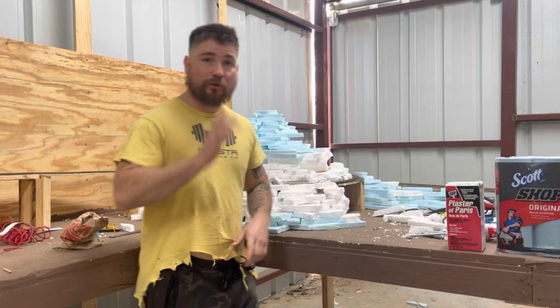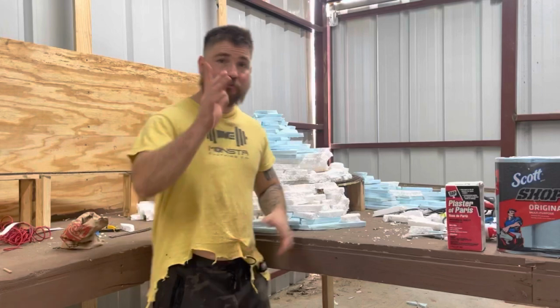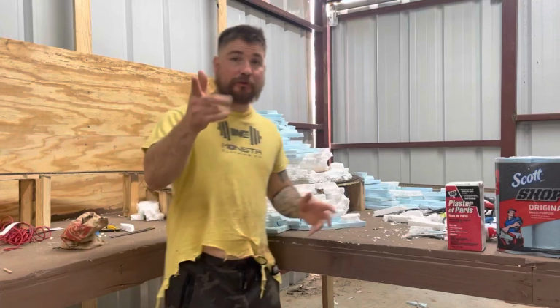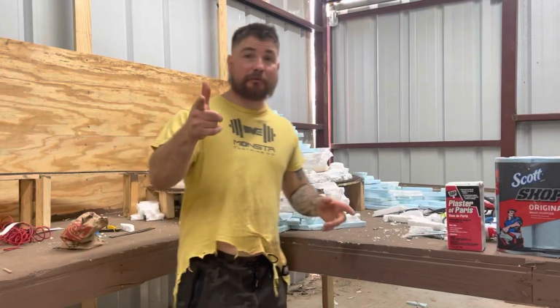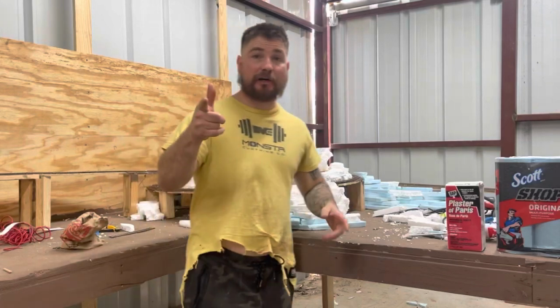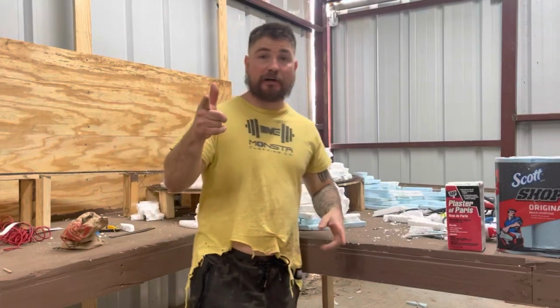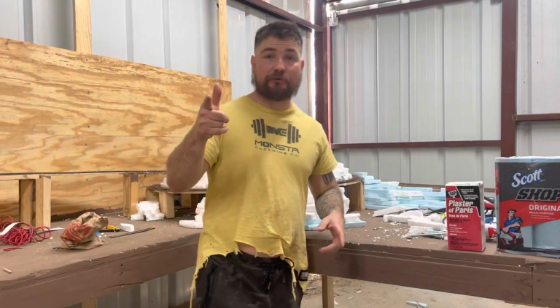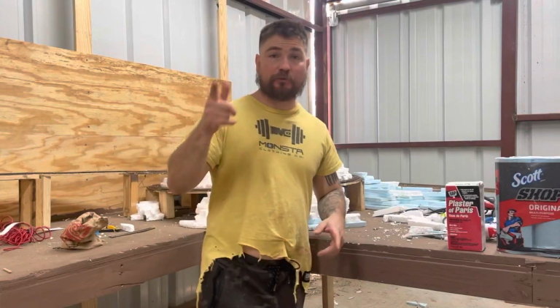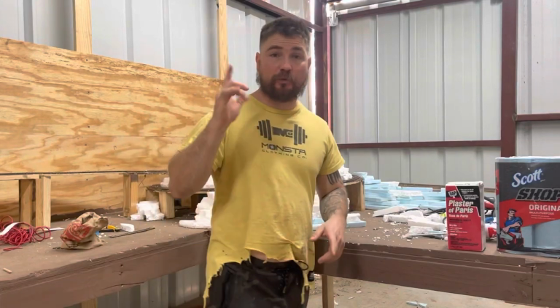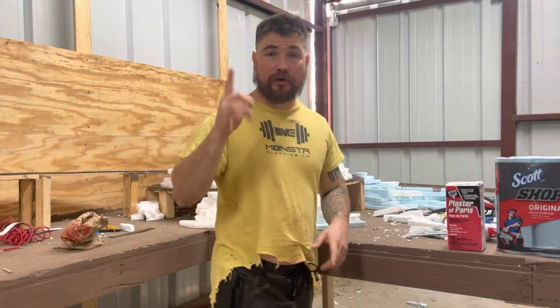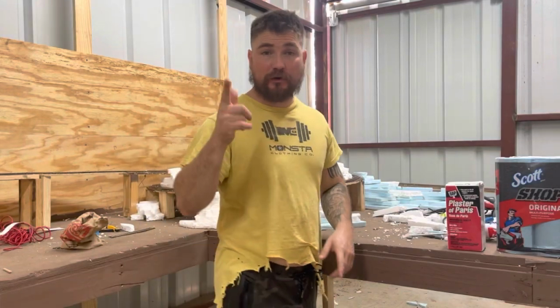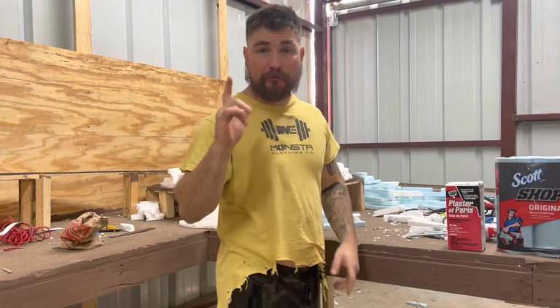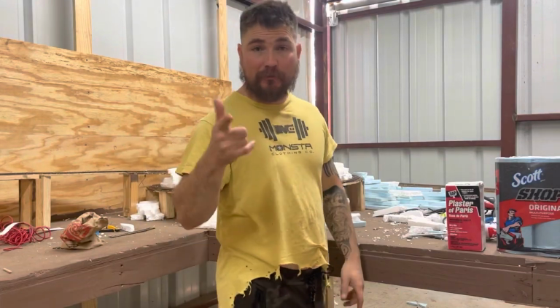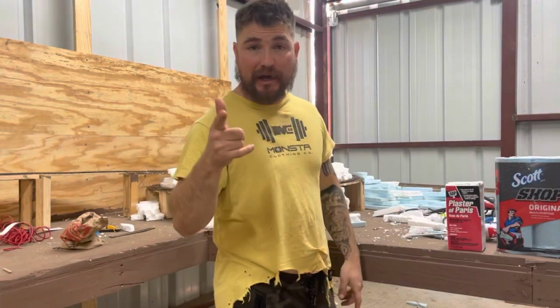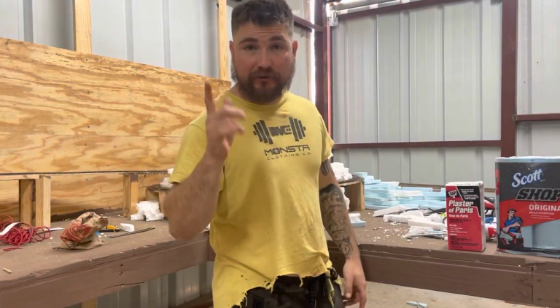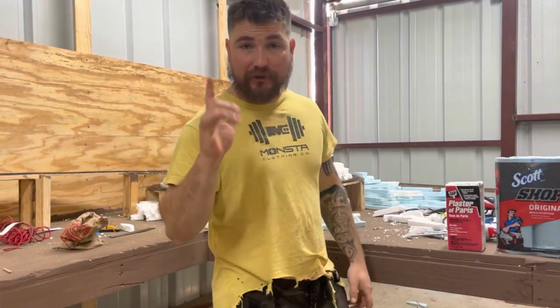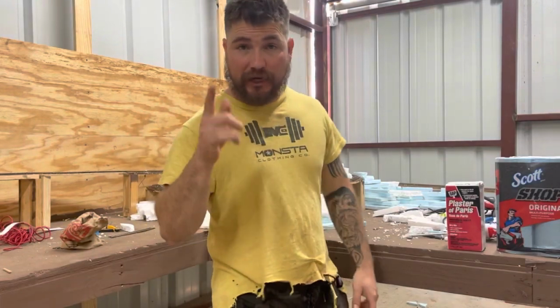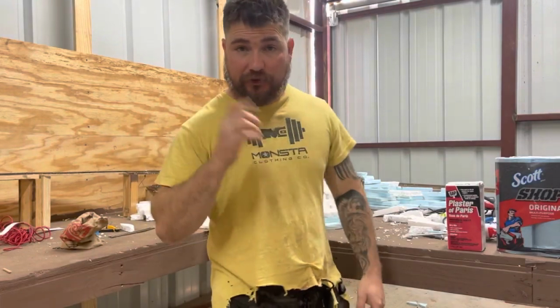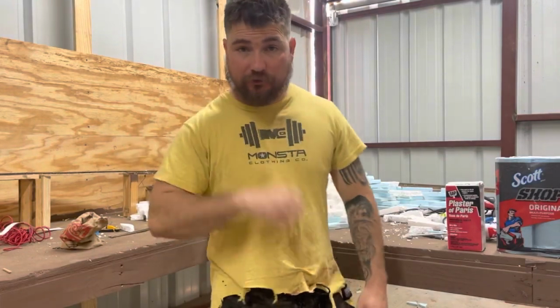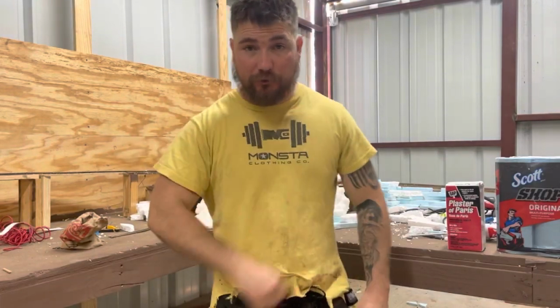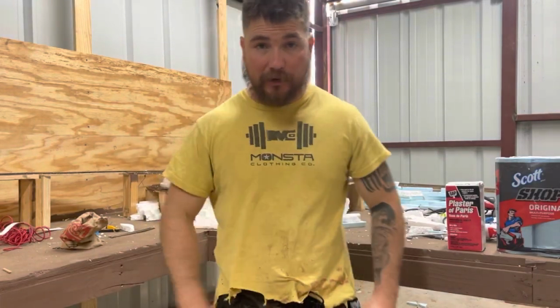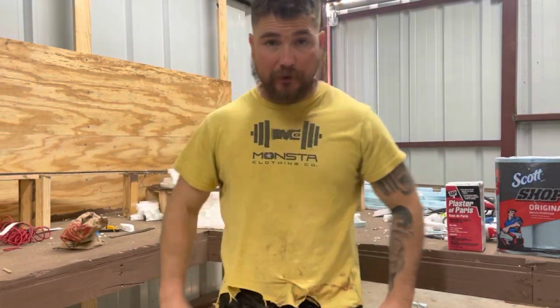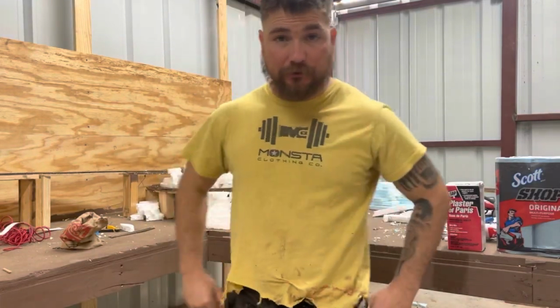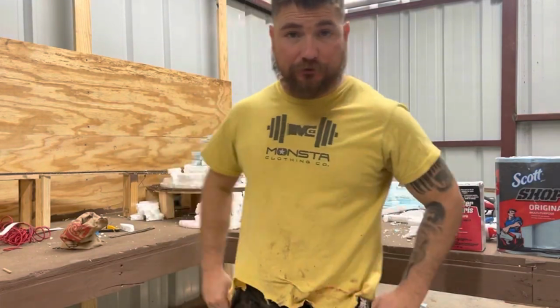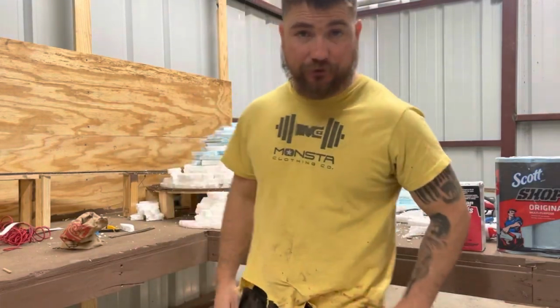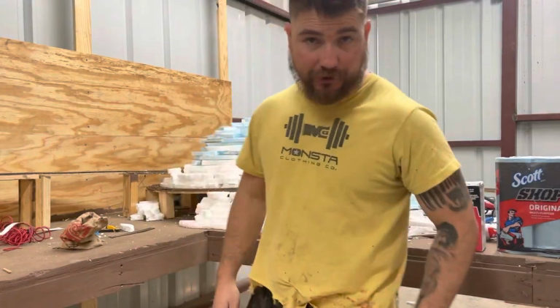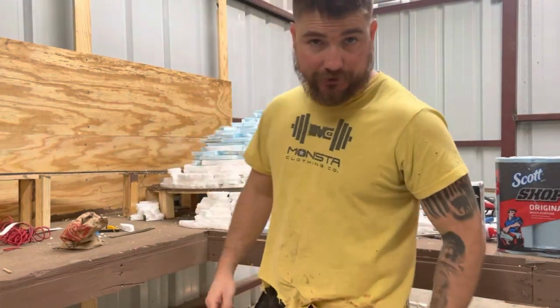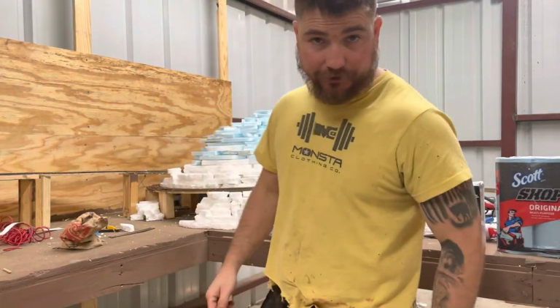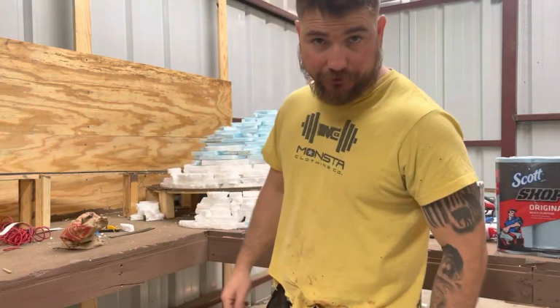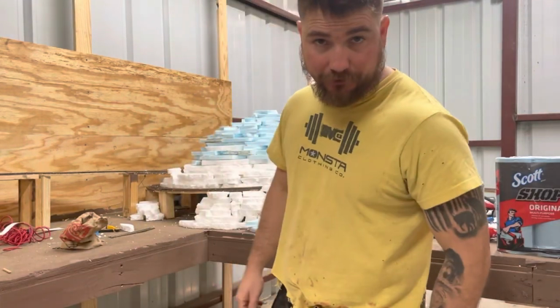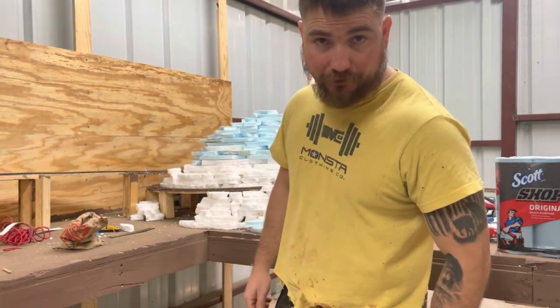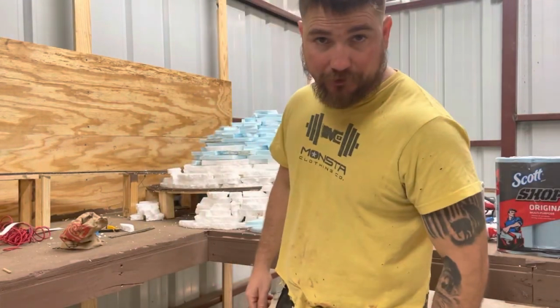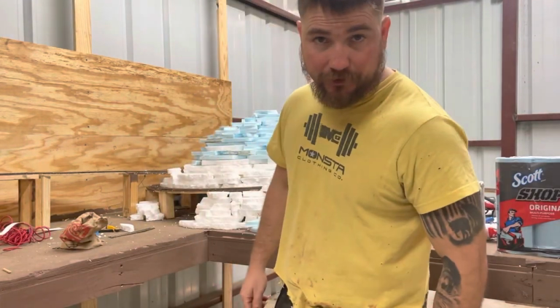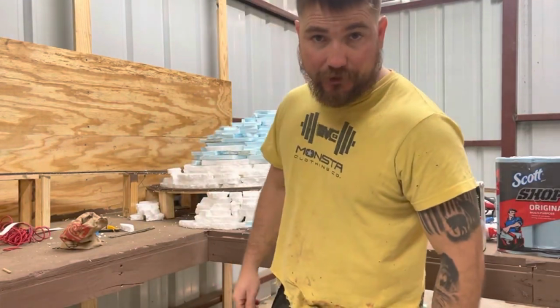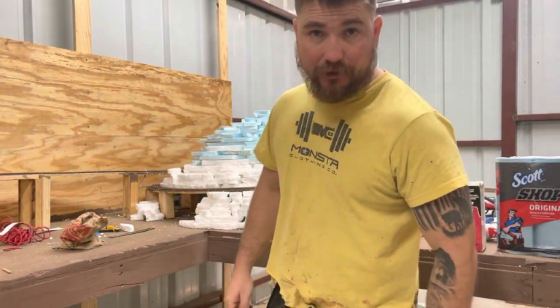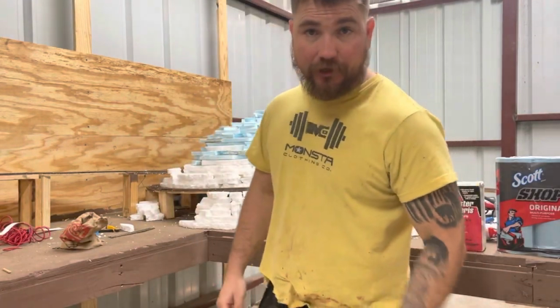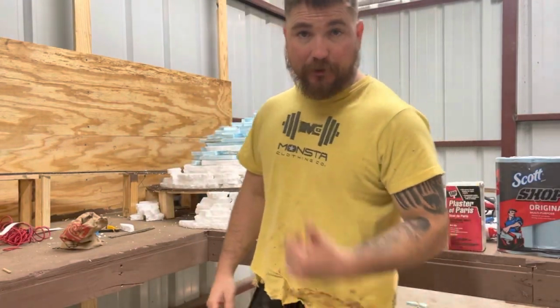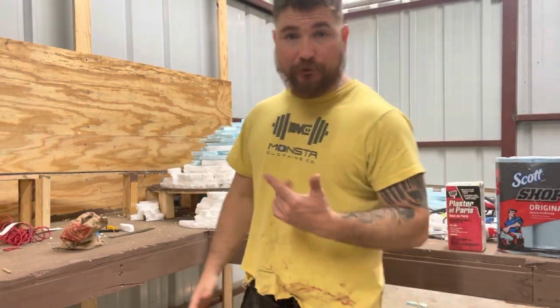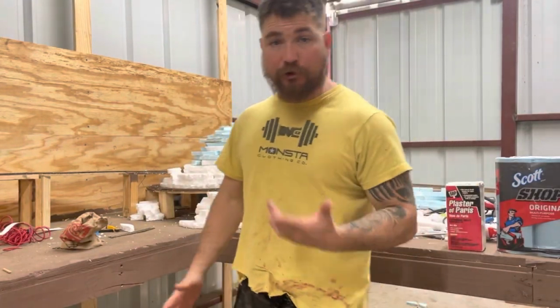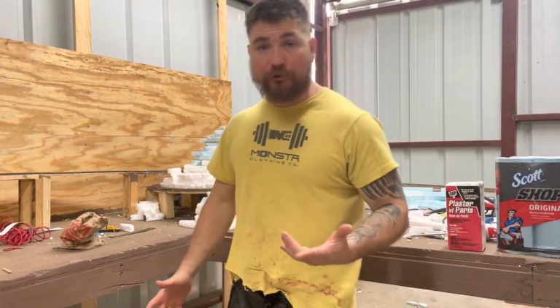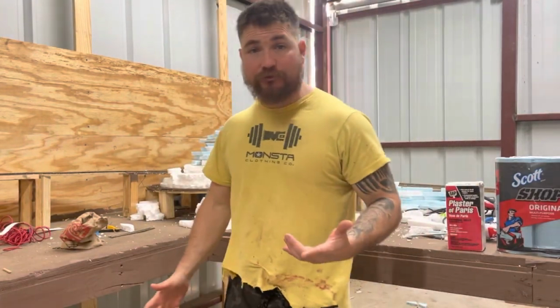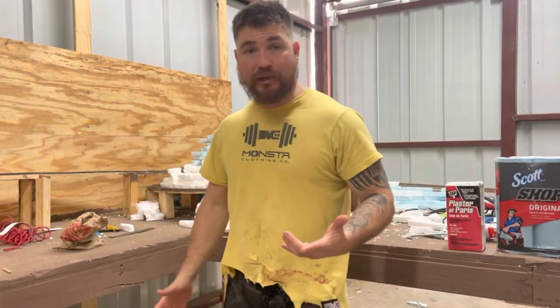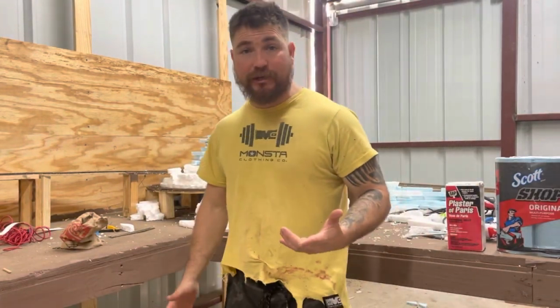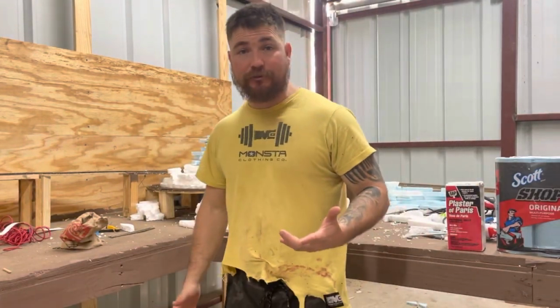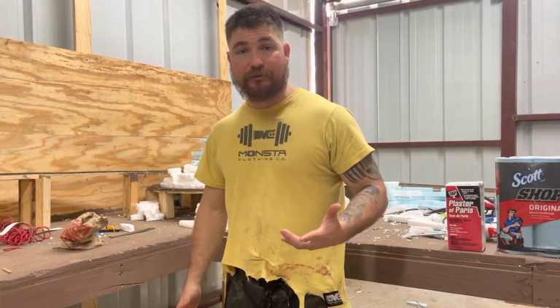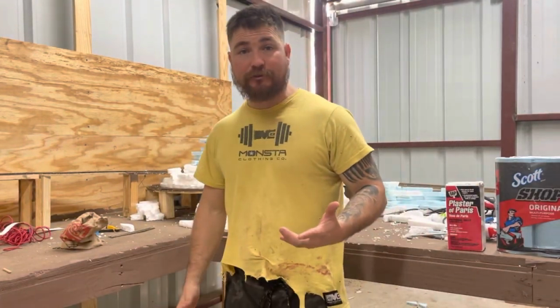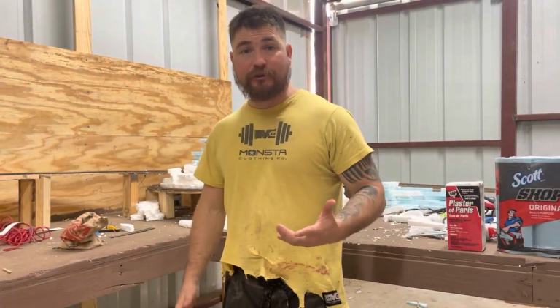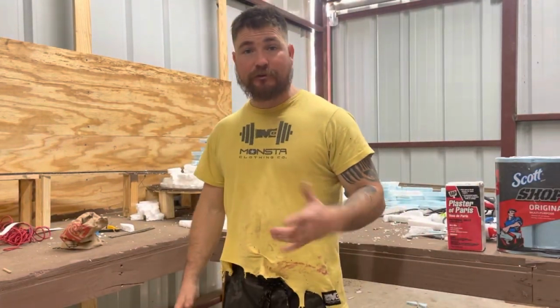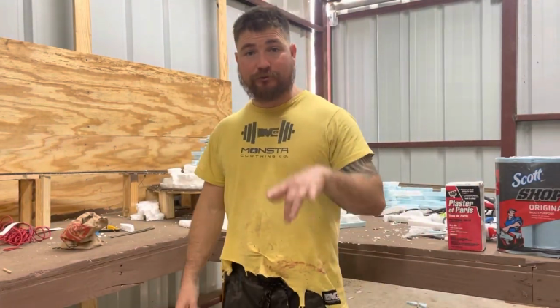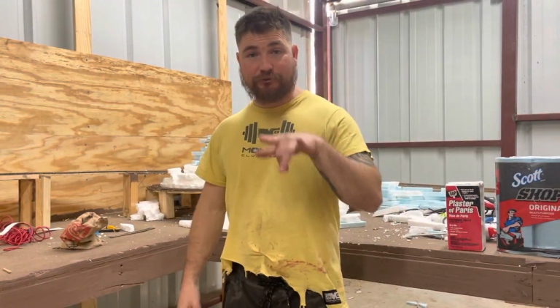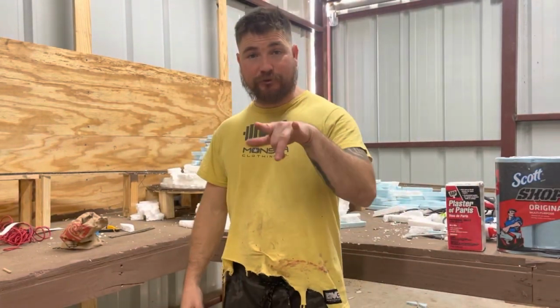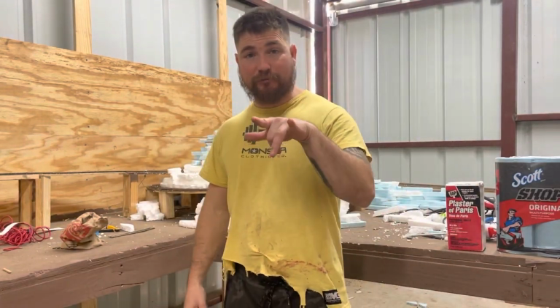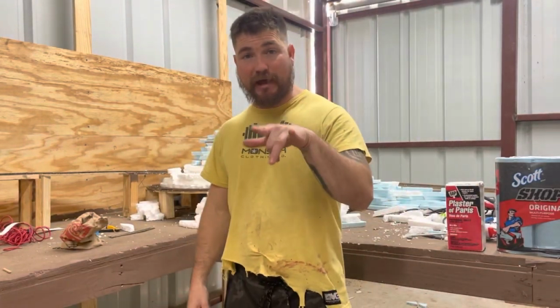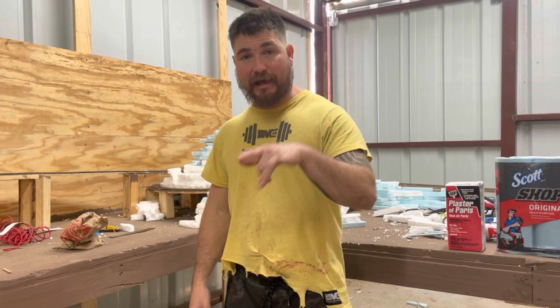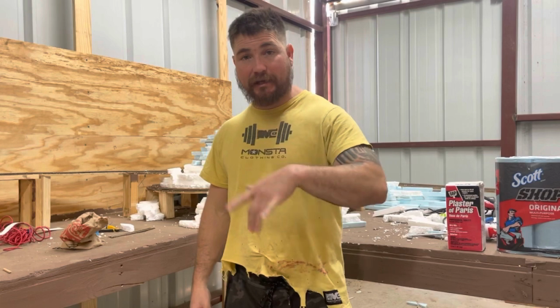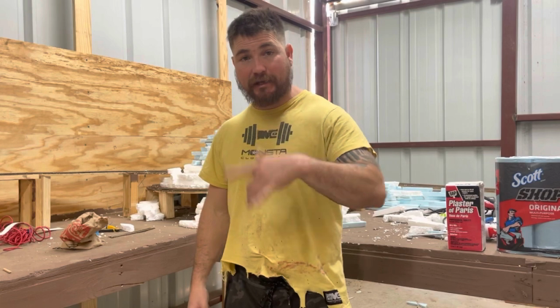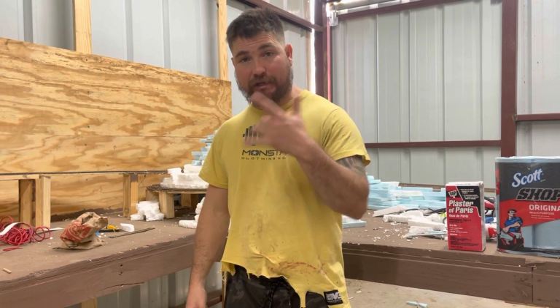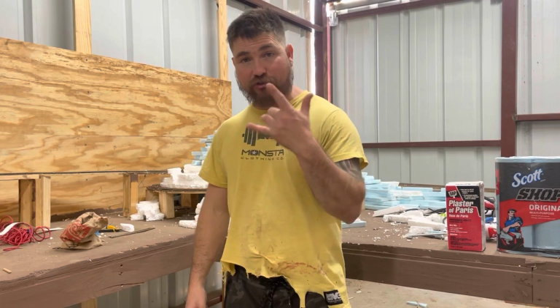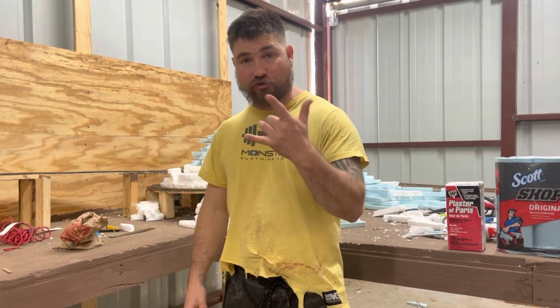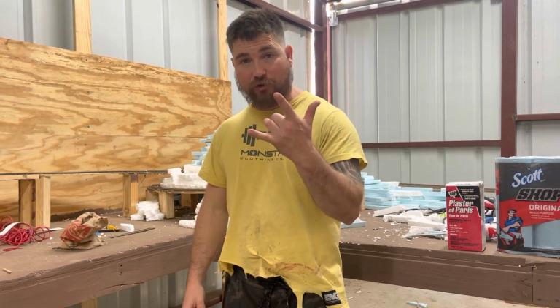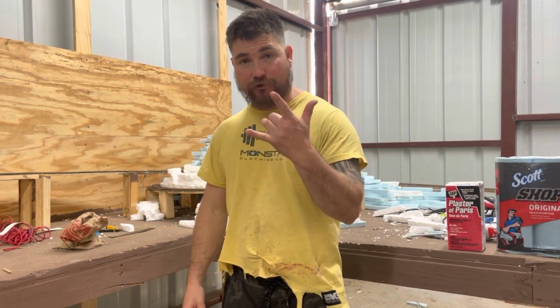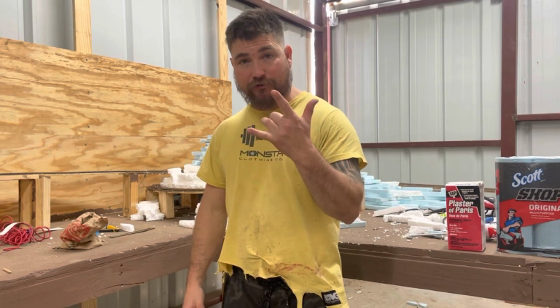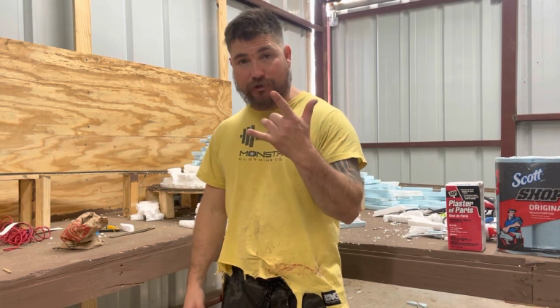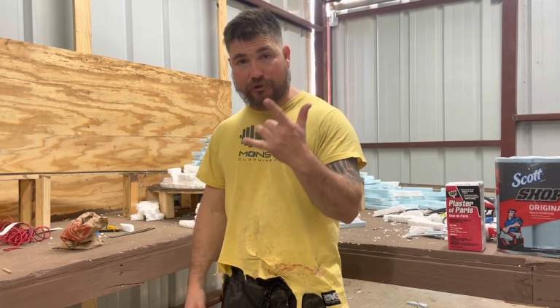What's up guys? Welcome back to HO Power Train here. I'm your host David. Sit back and enjoy the video.